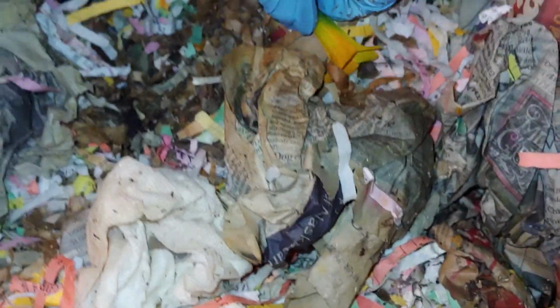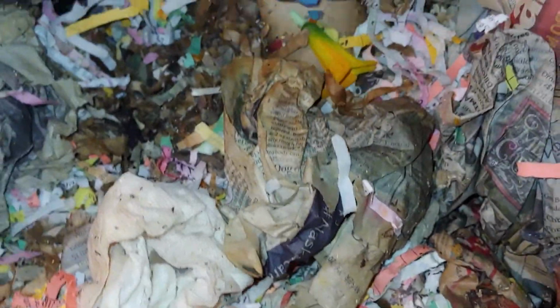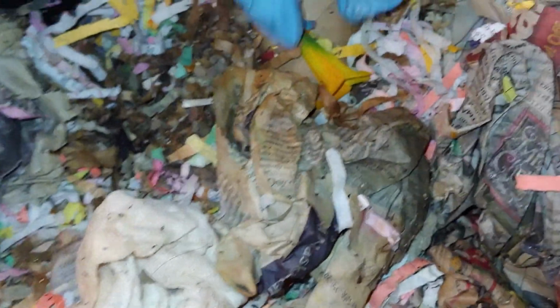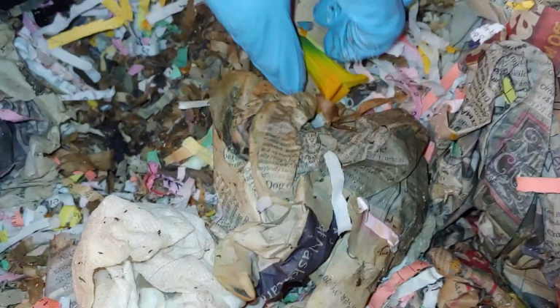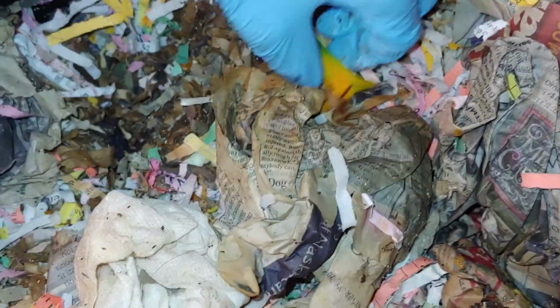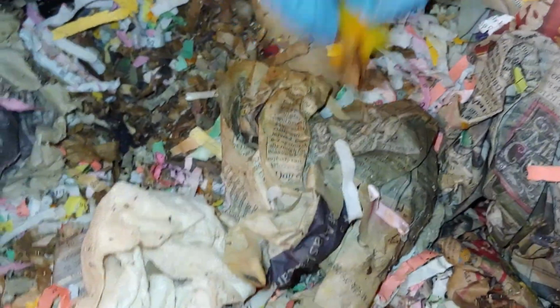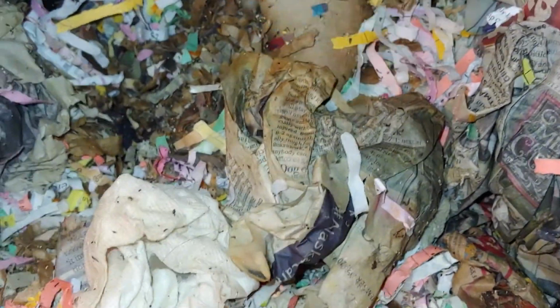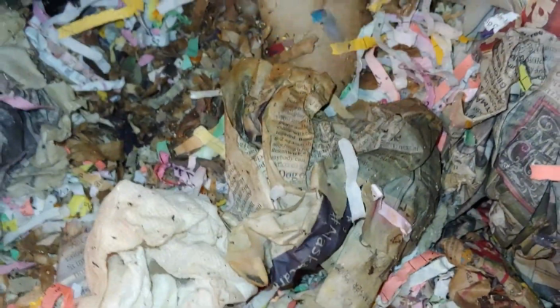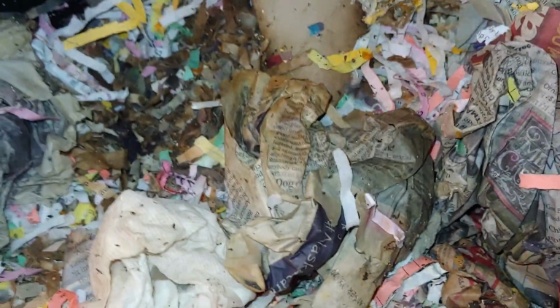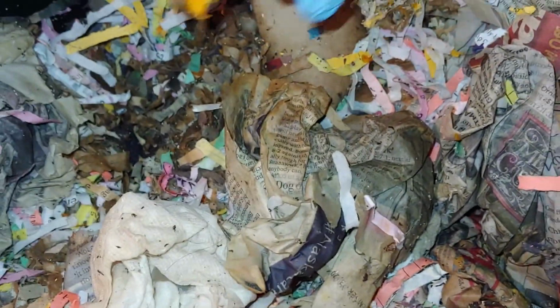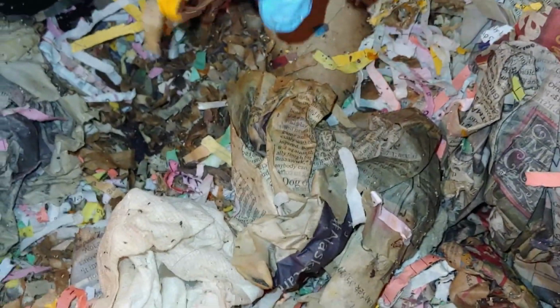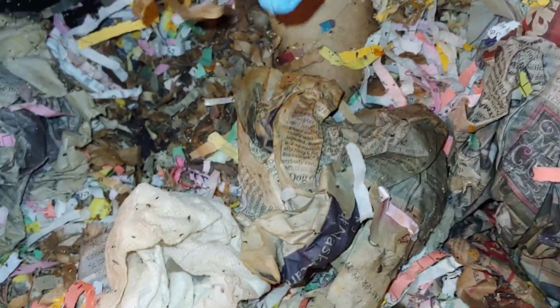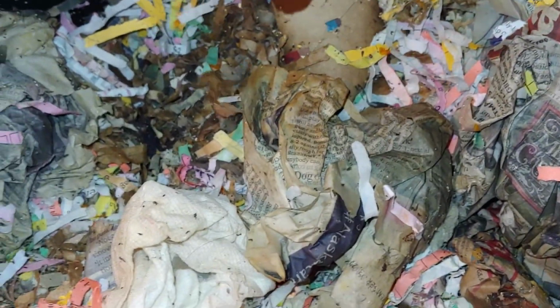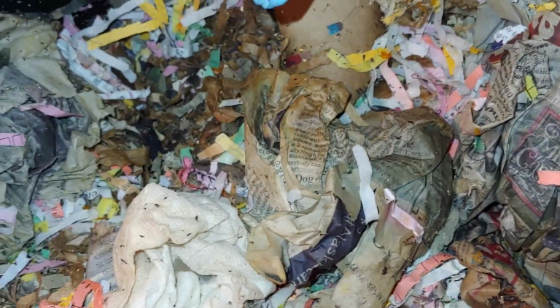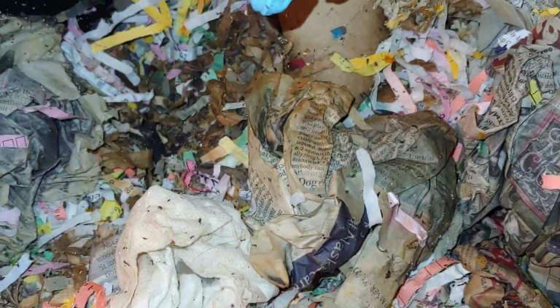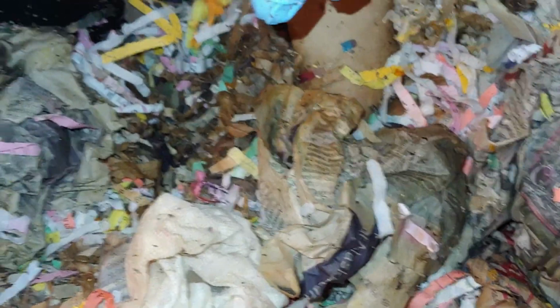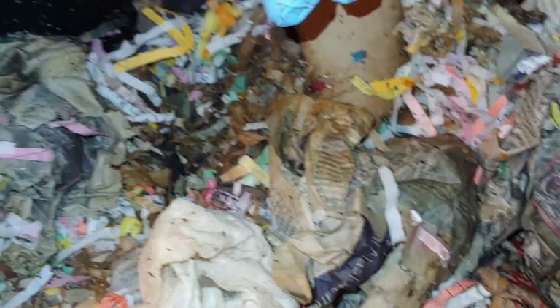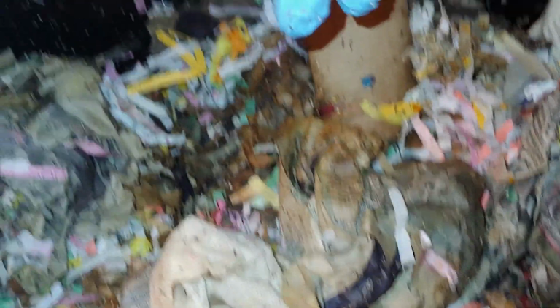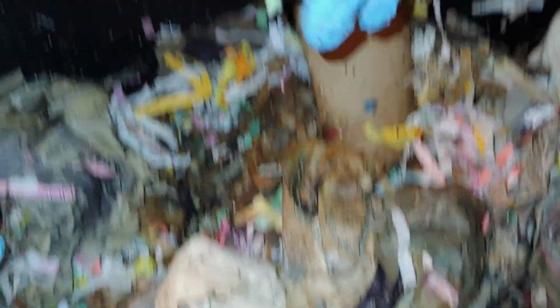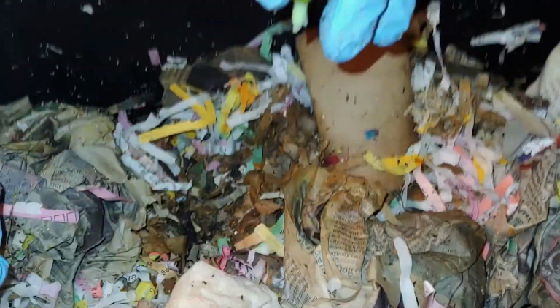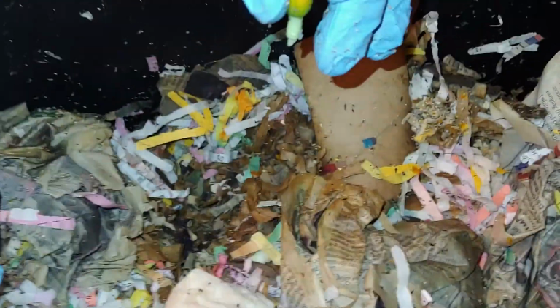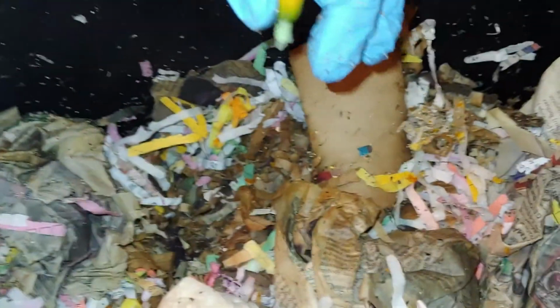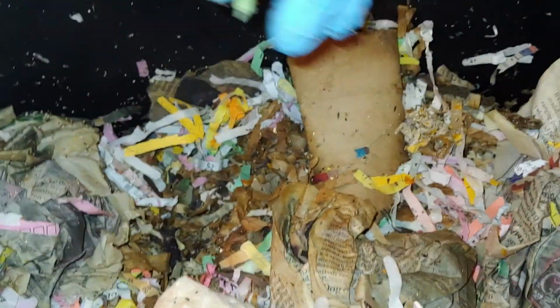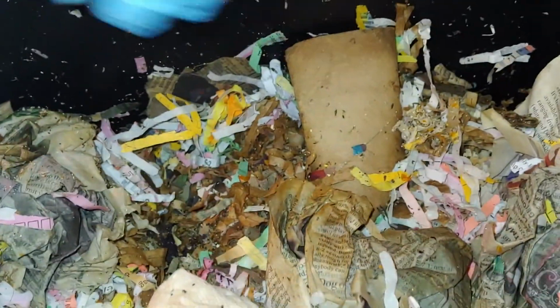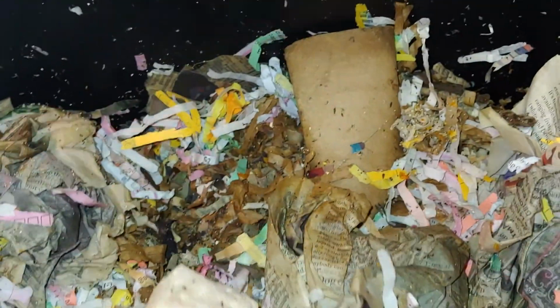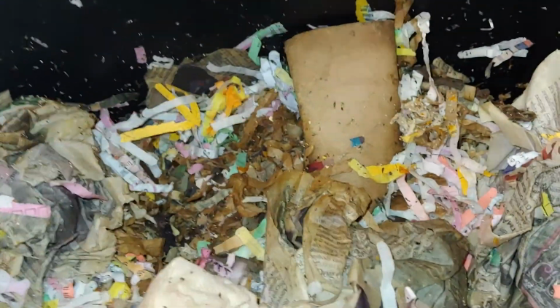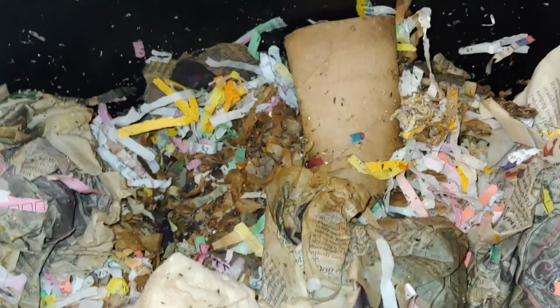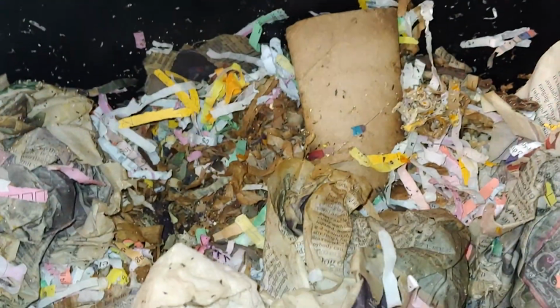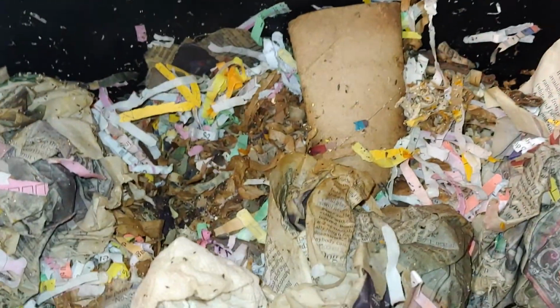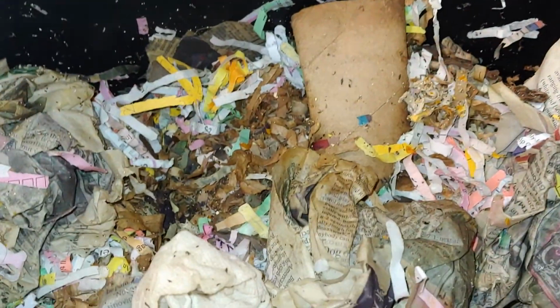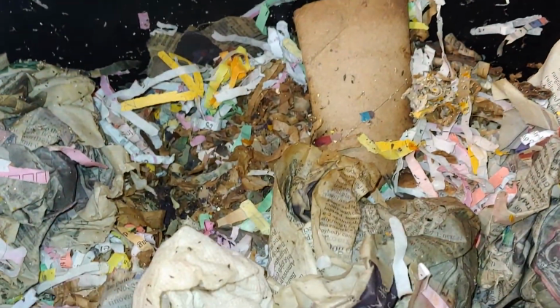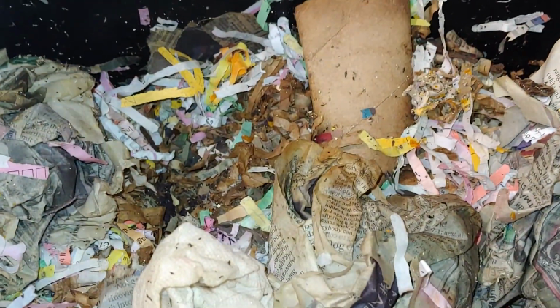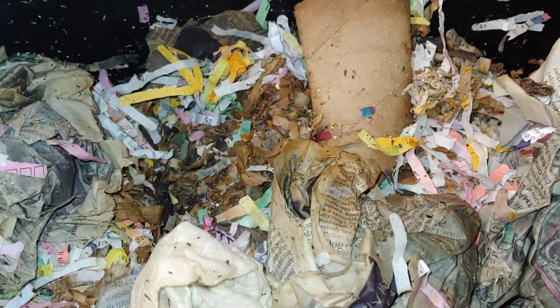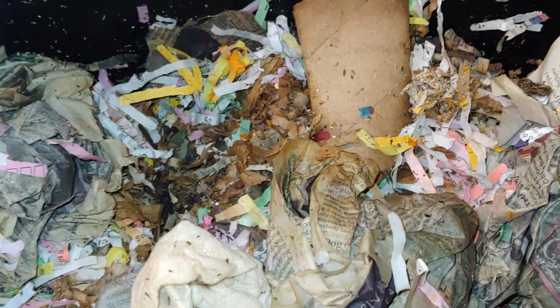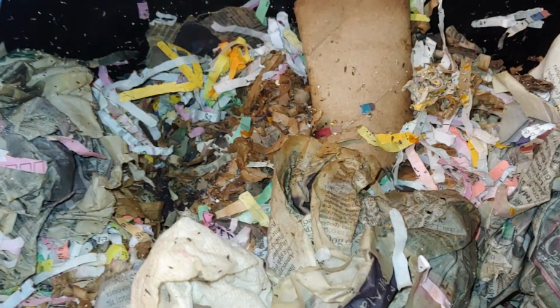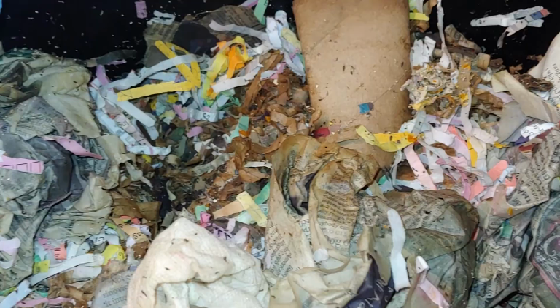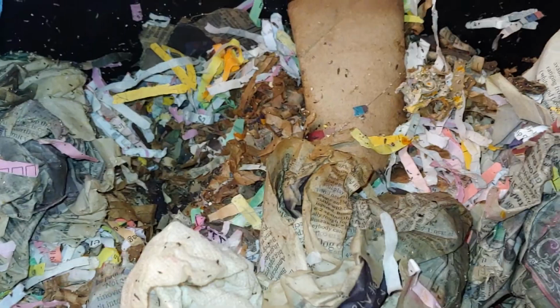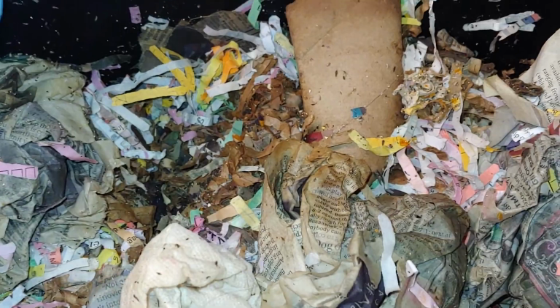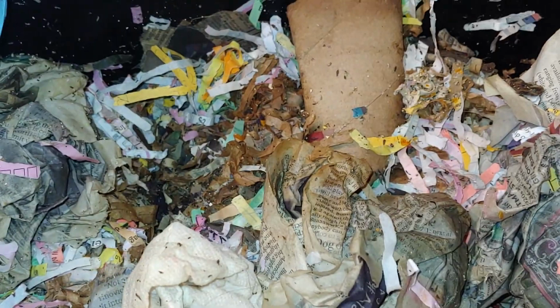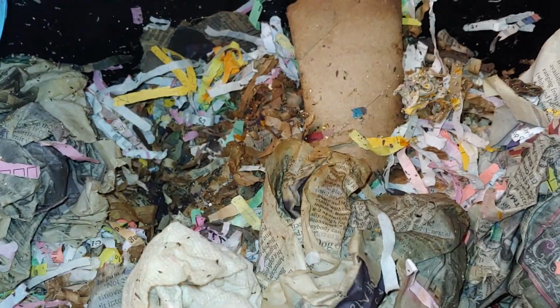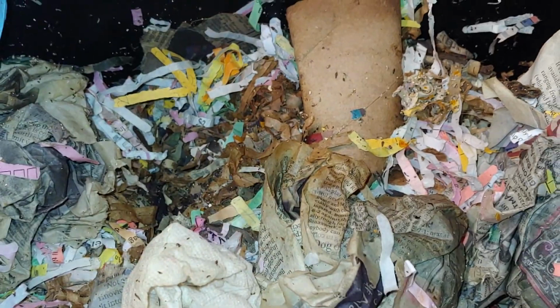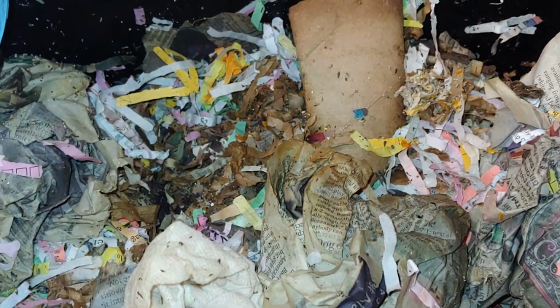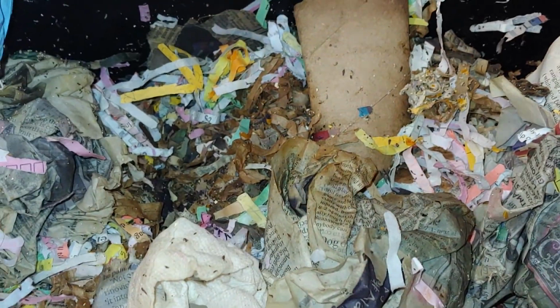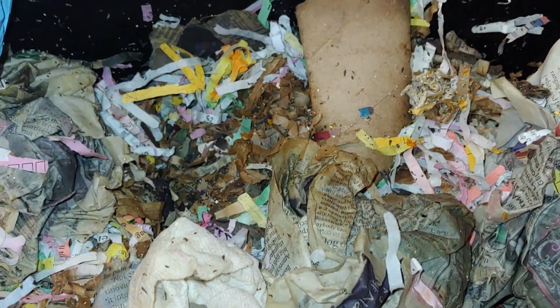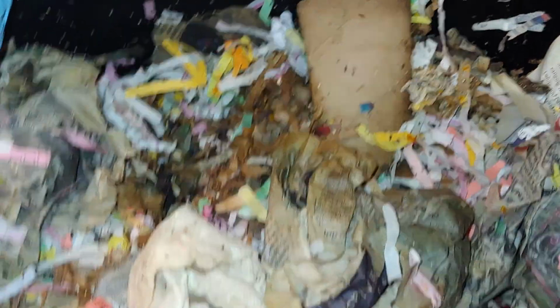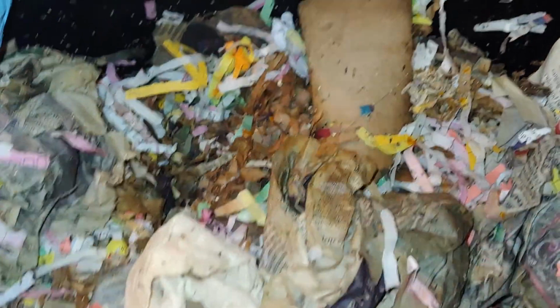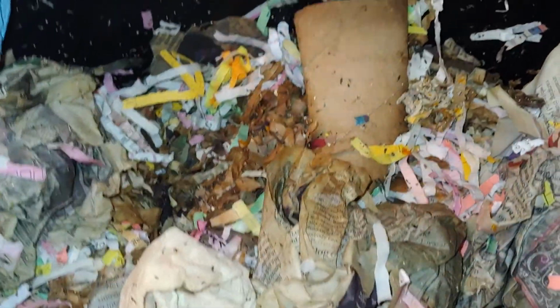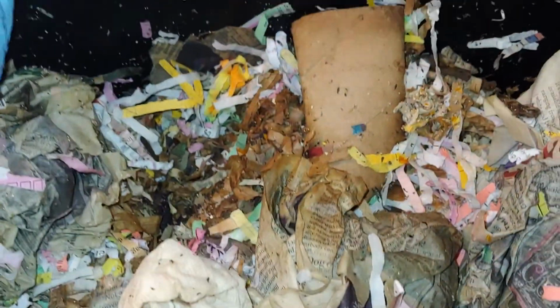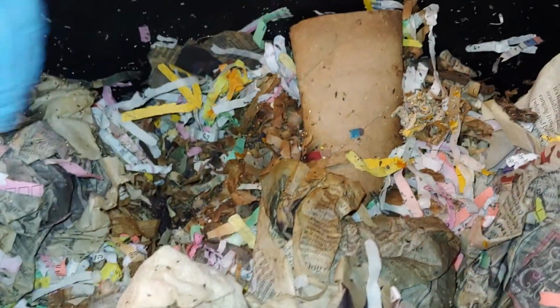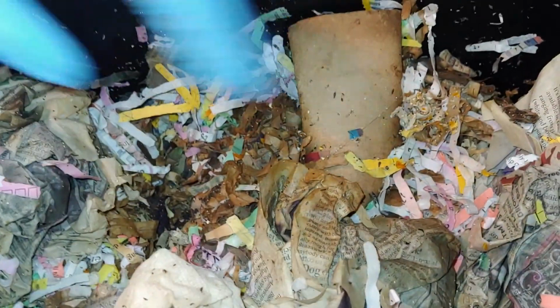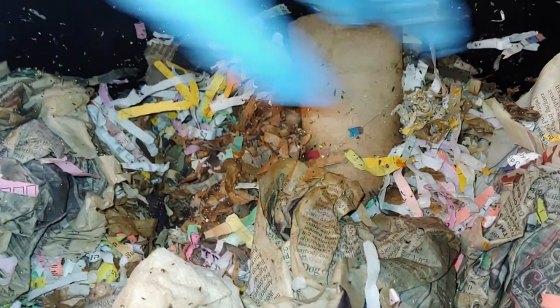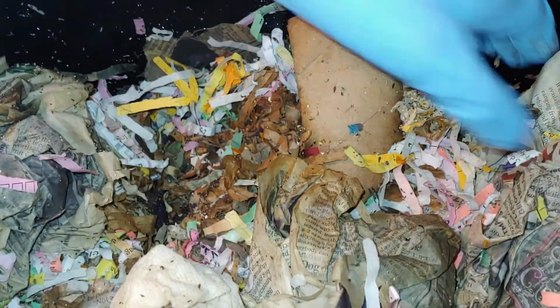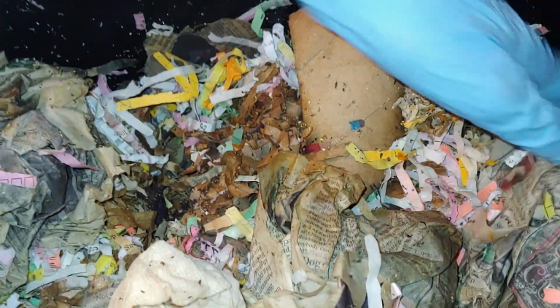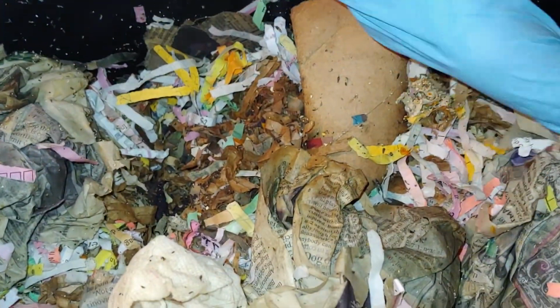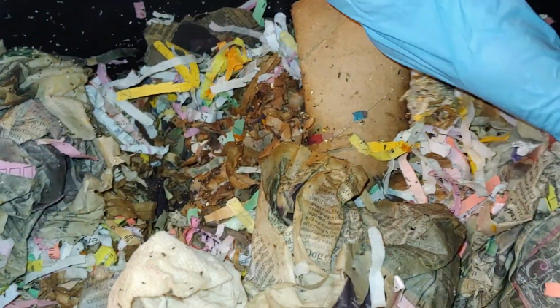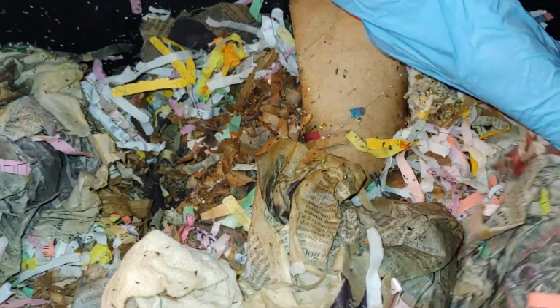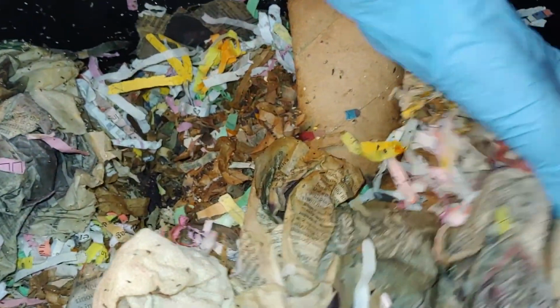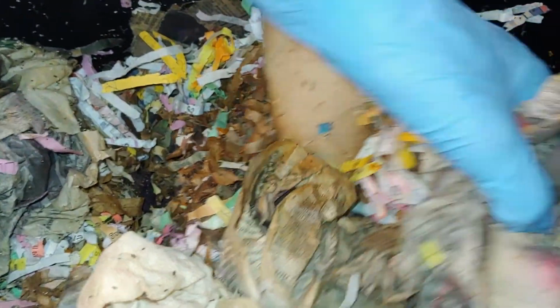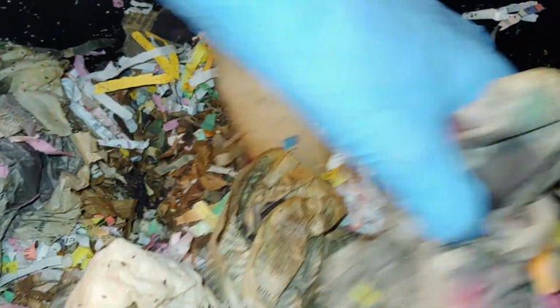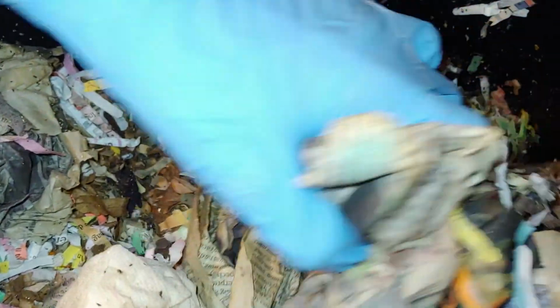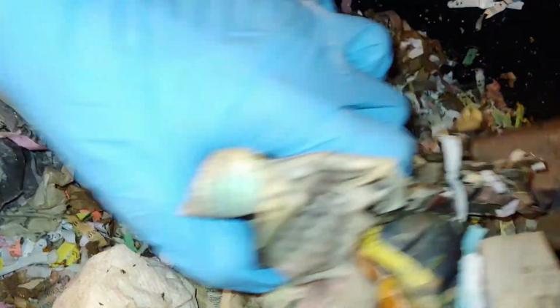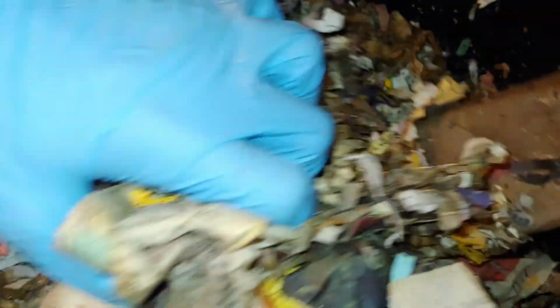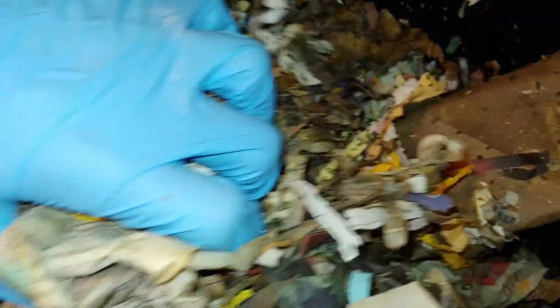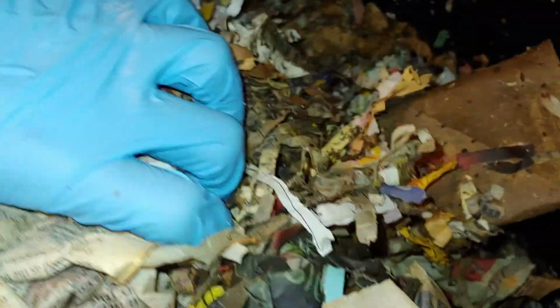We have a plastic flower in here — let's get that out. The baby must have done that.